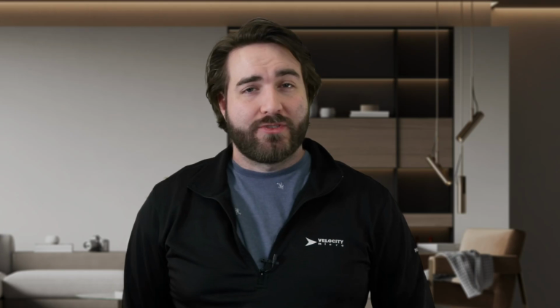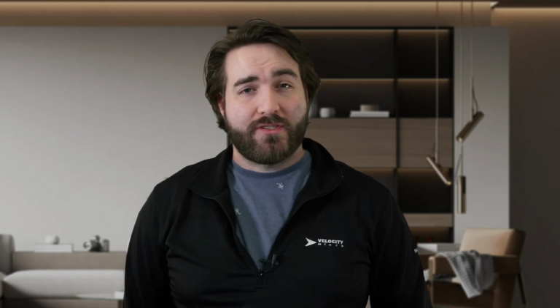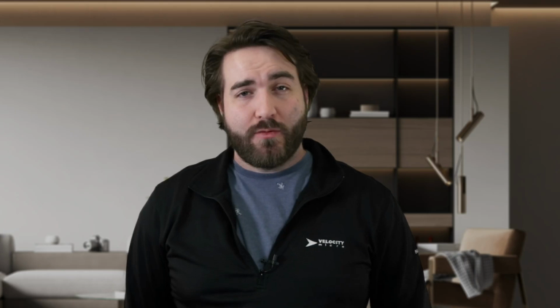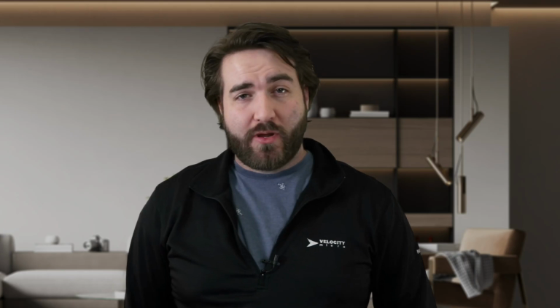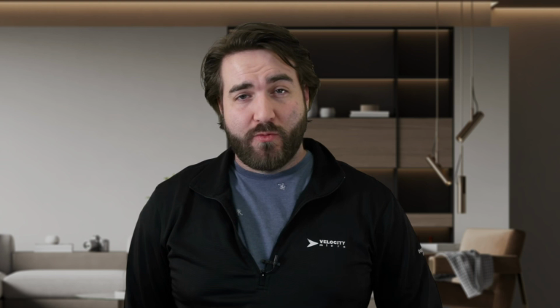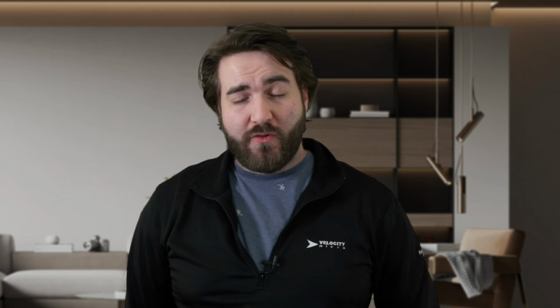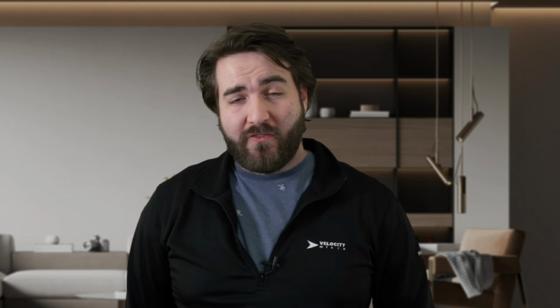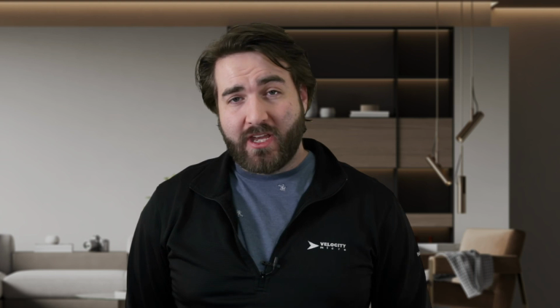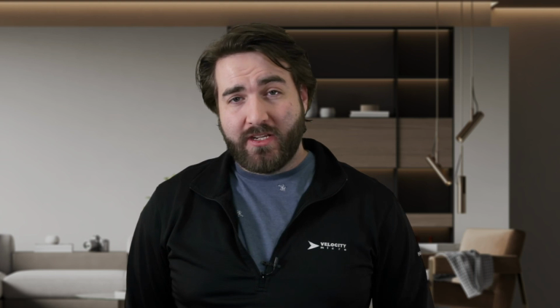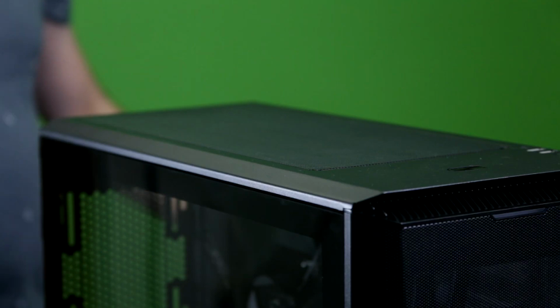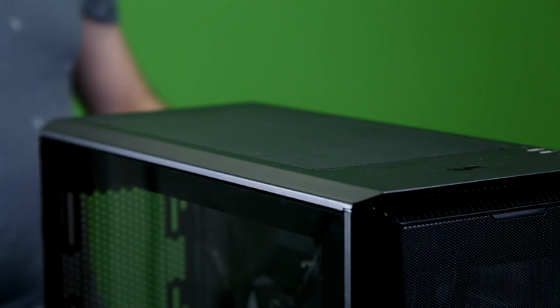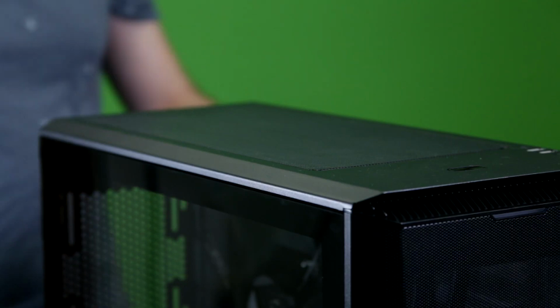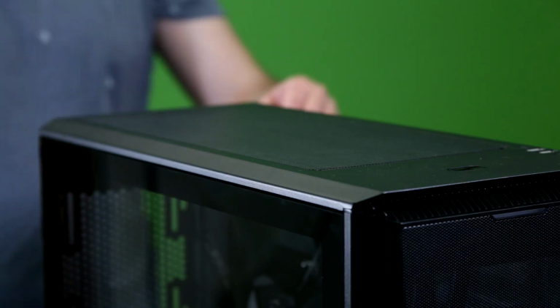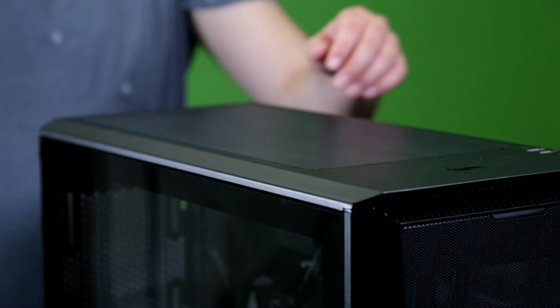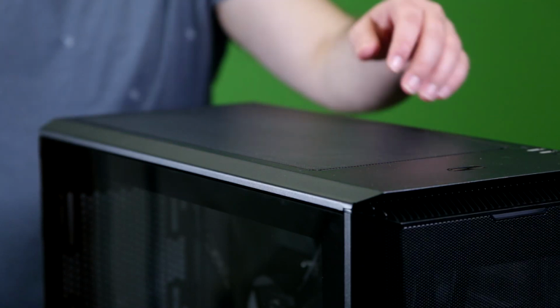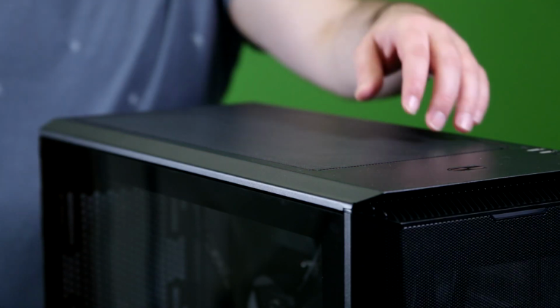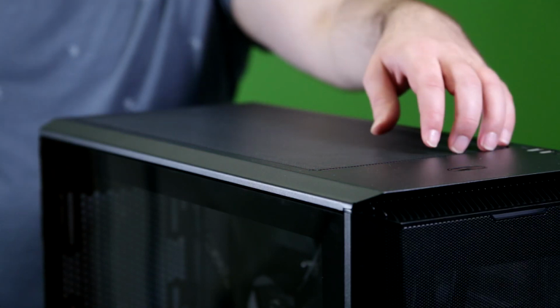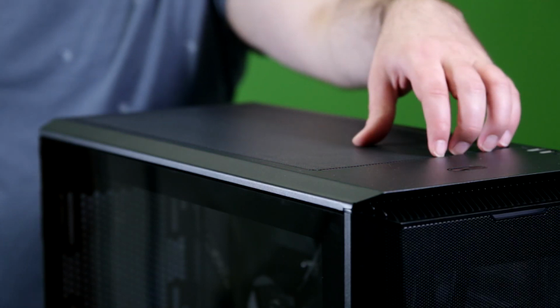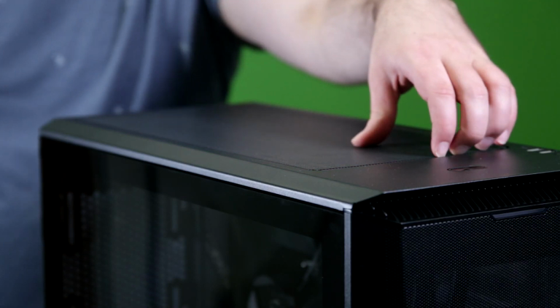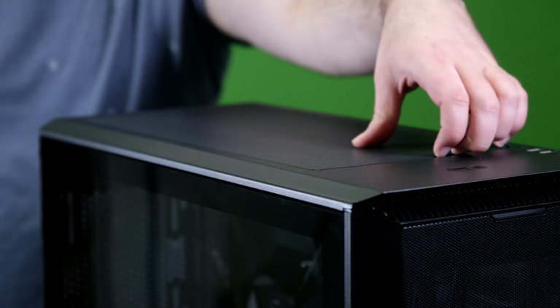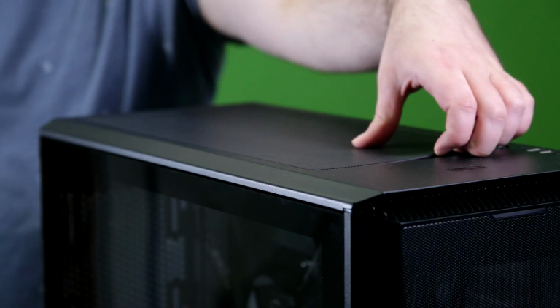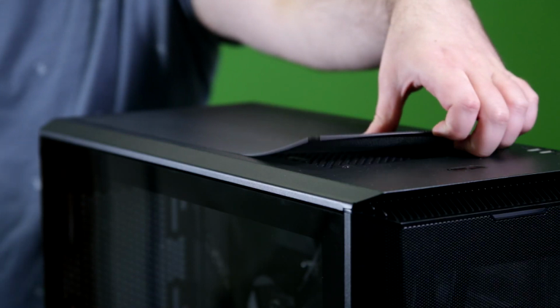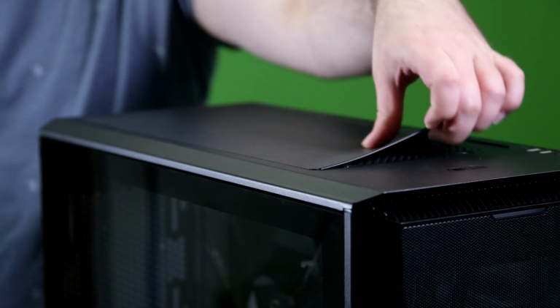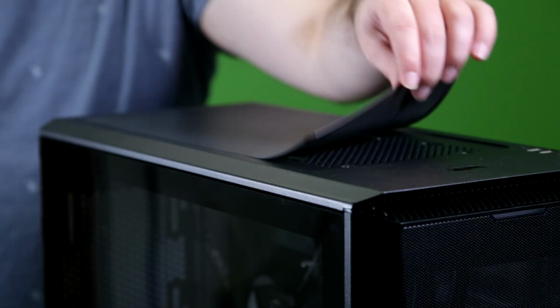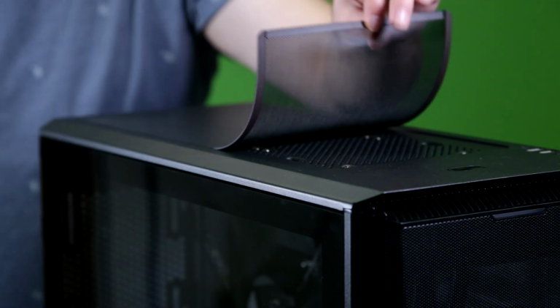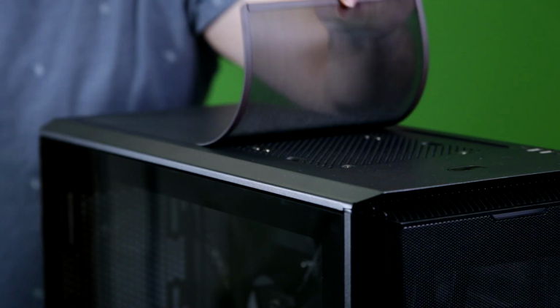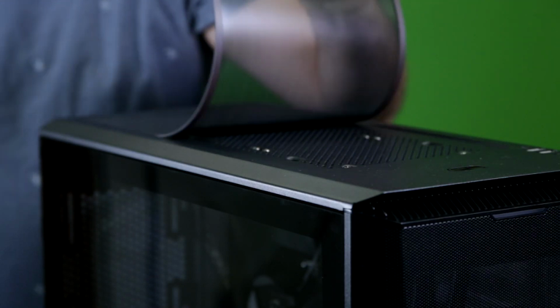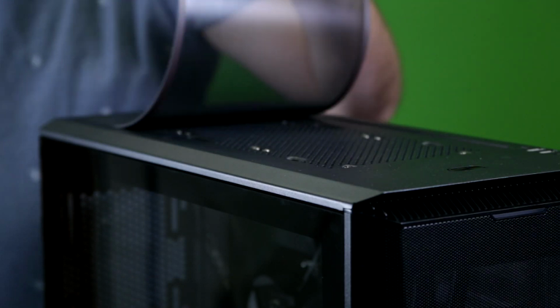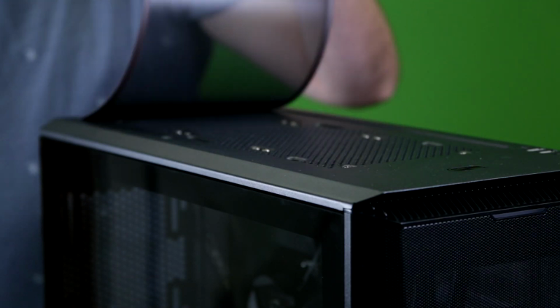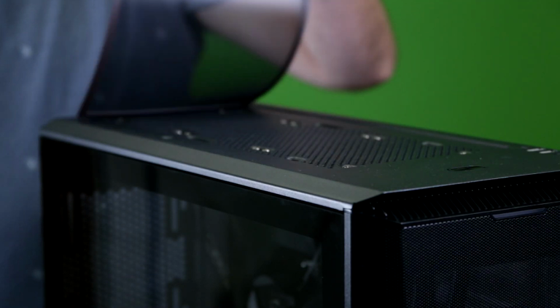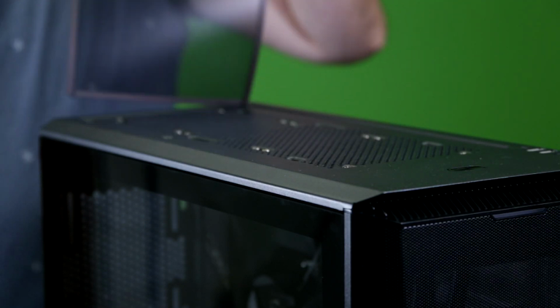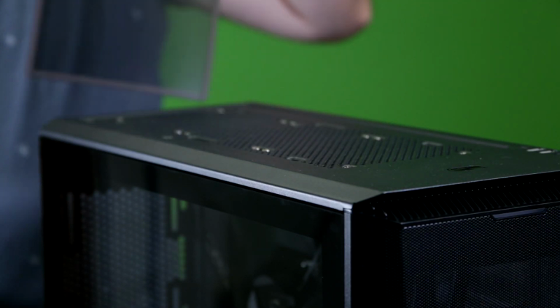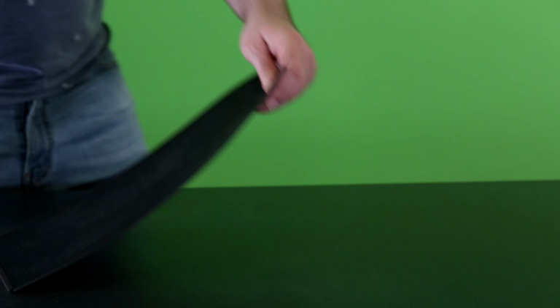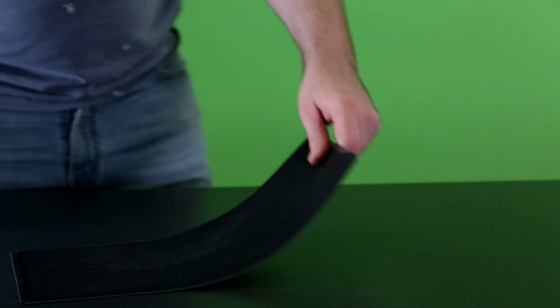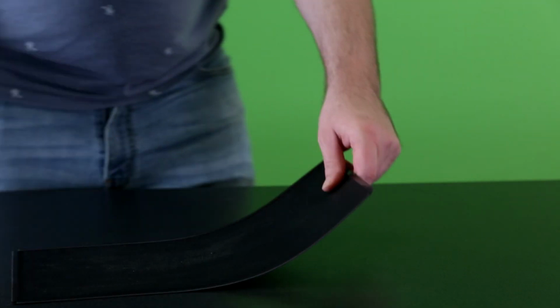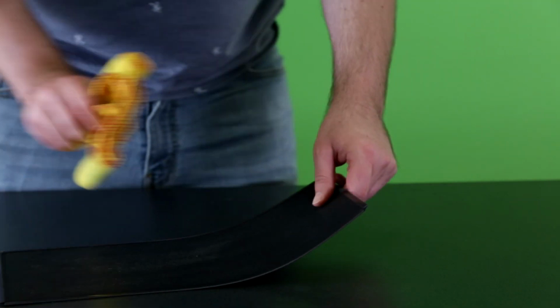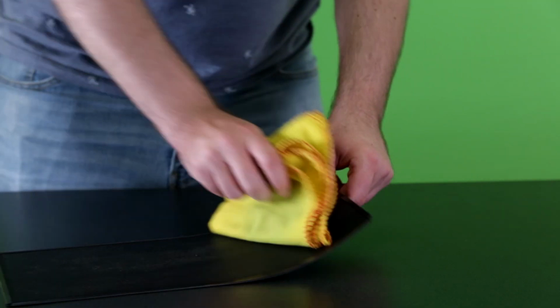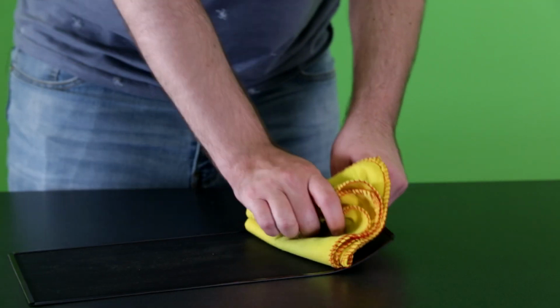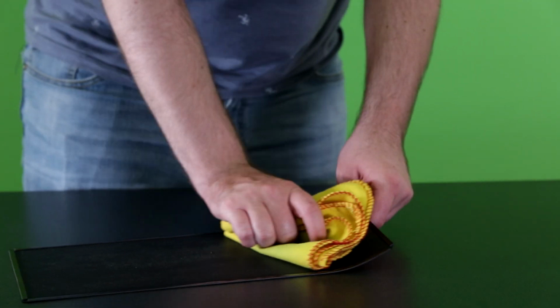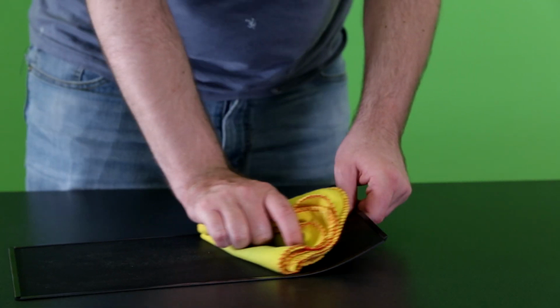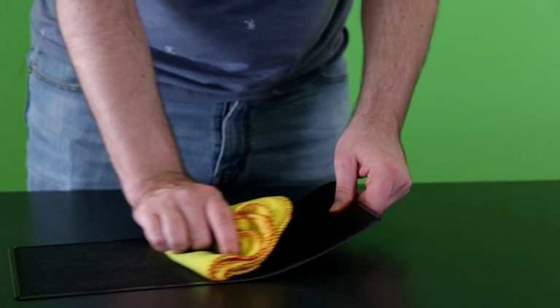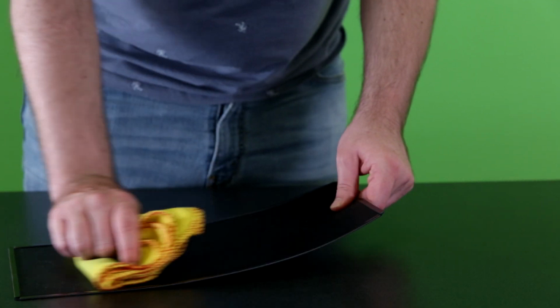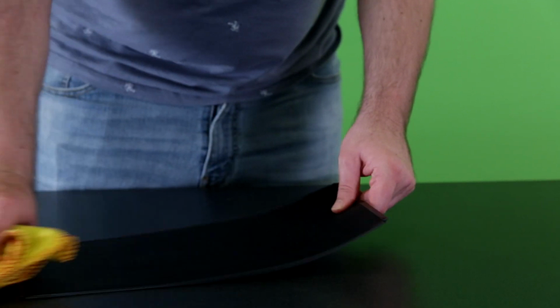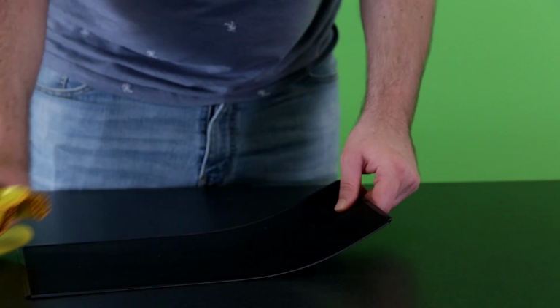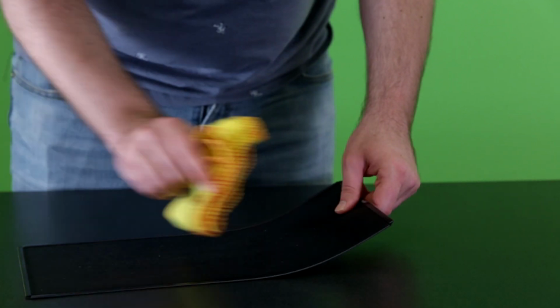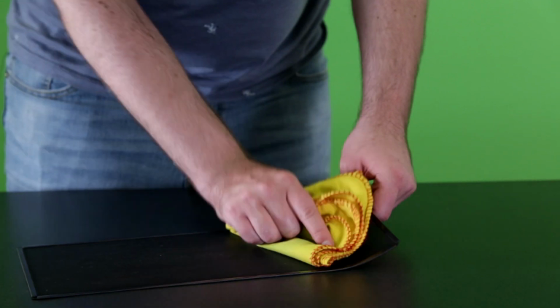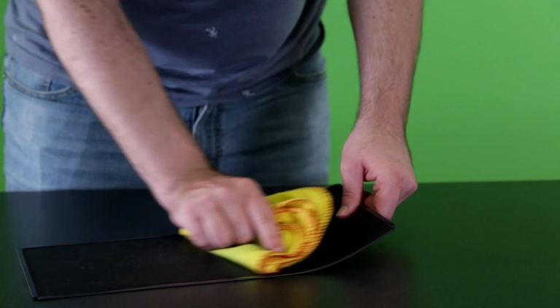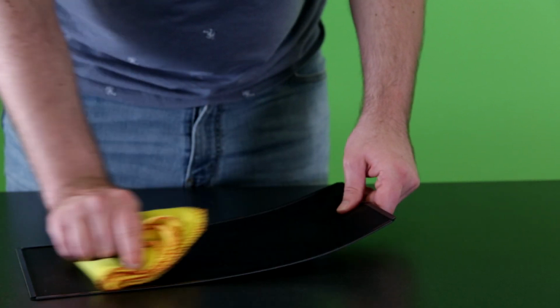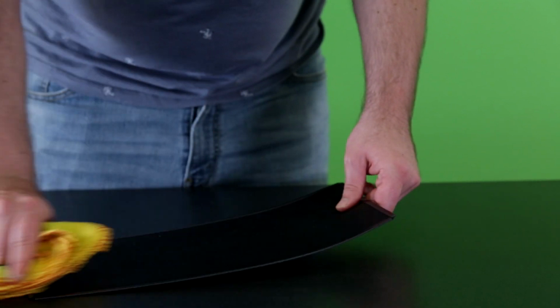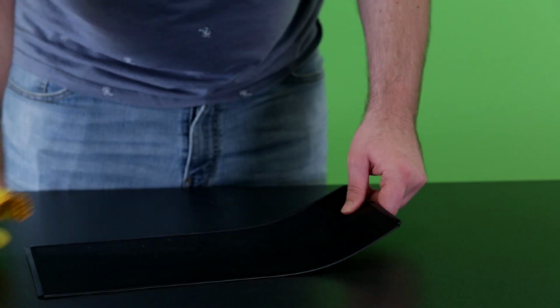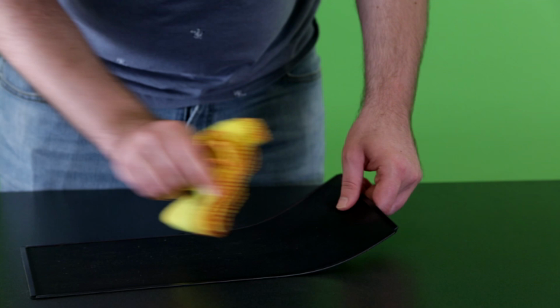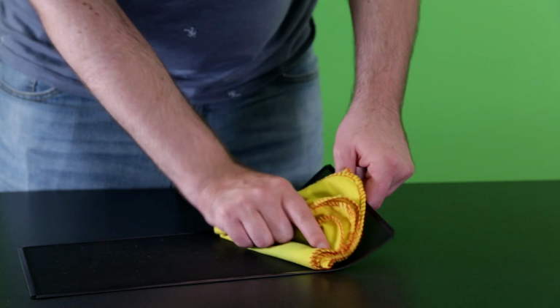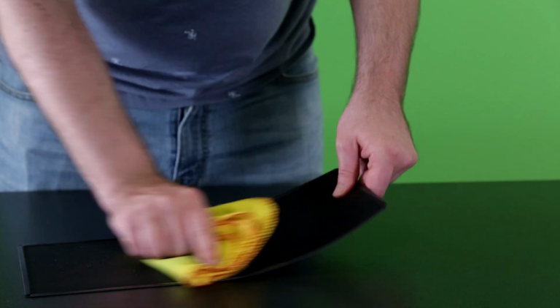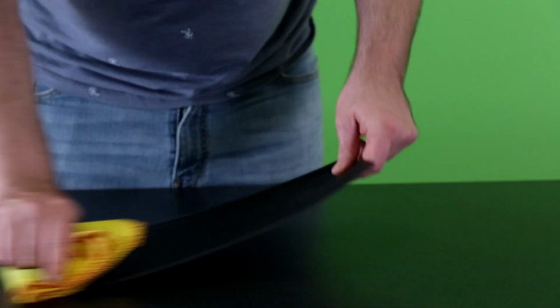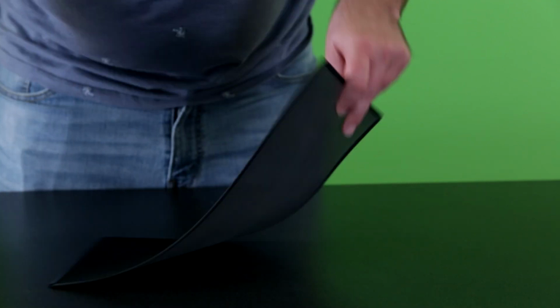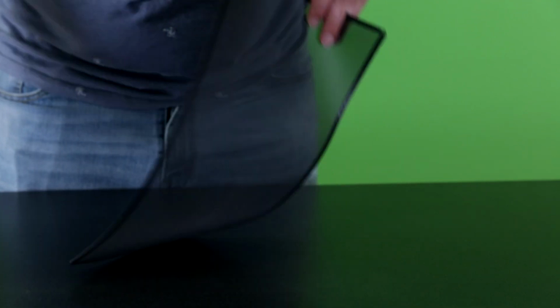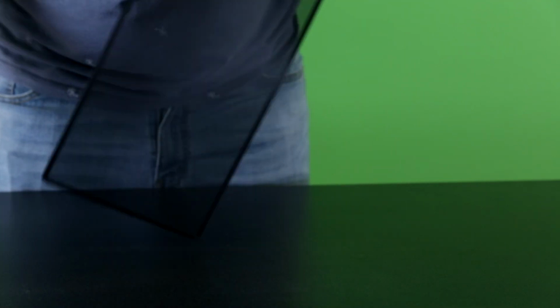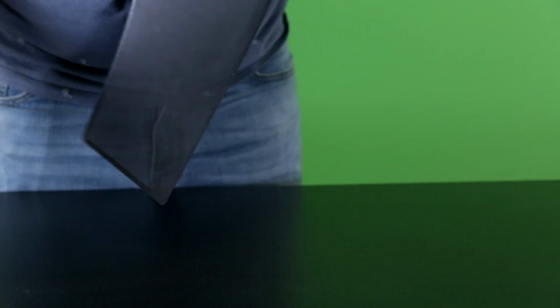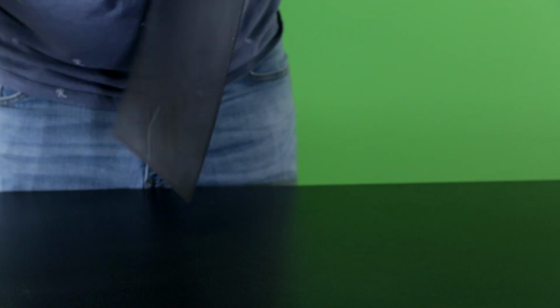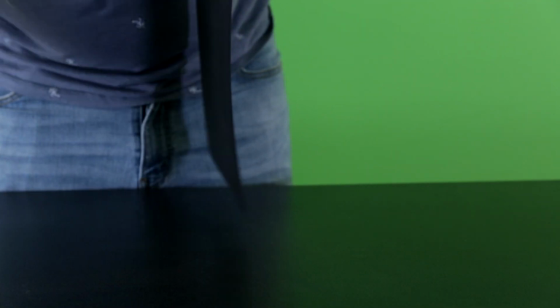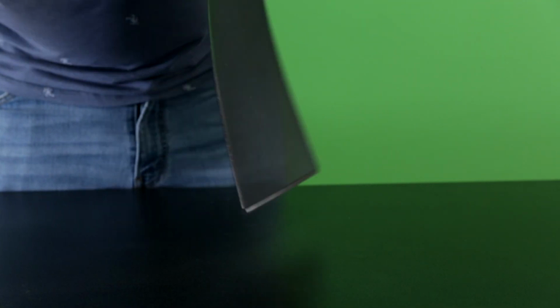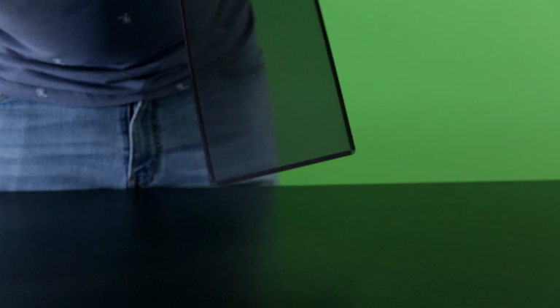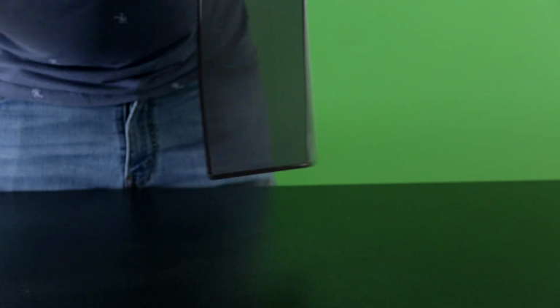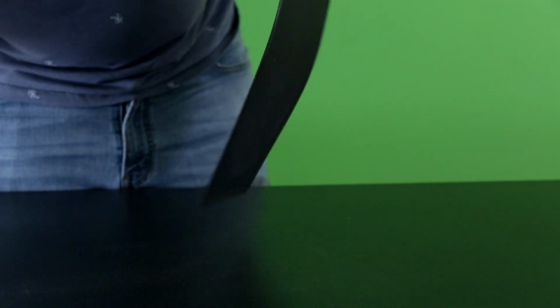We'll start by removing any dust filters and wiping them down with a clean, dry cloth. Afterwards you can blow out any residual dust with some compressed air.